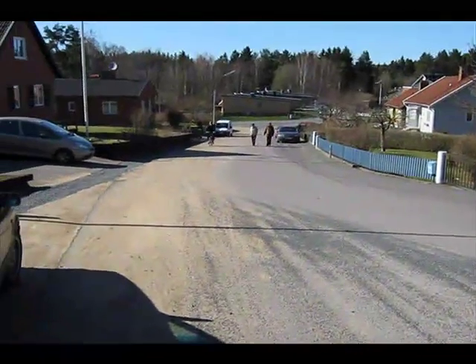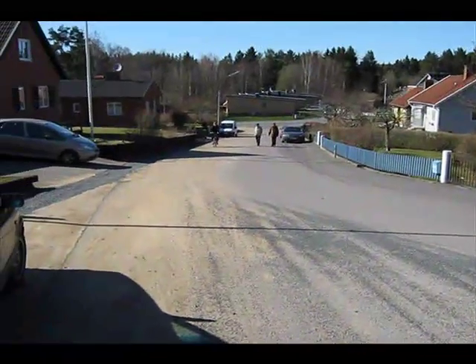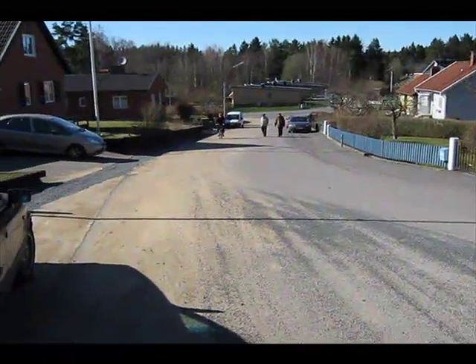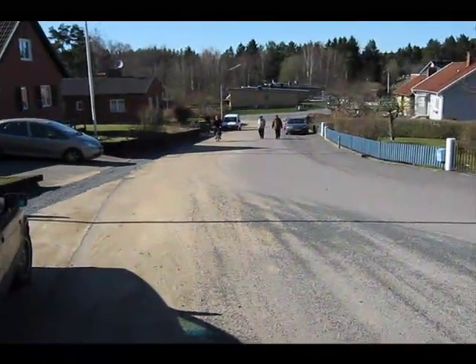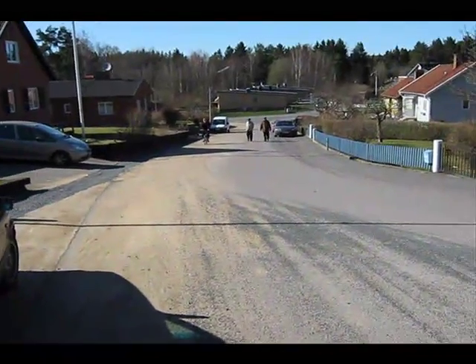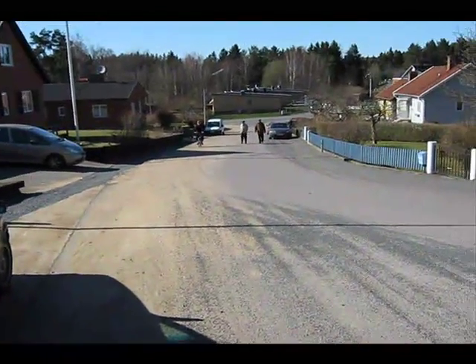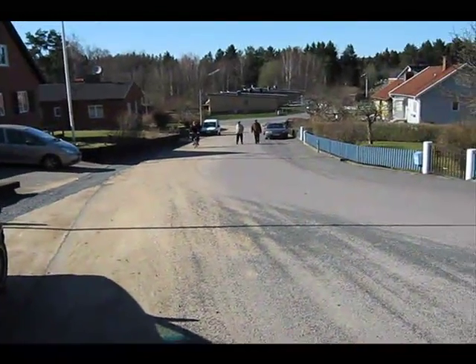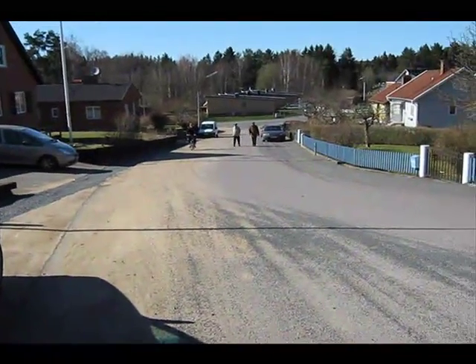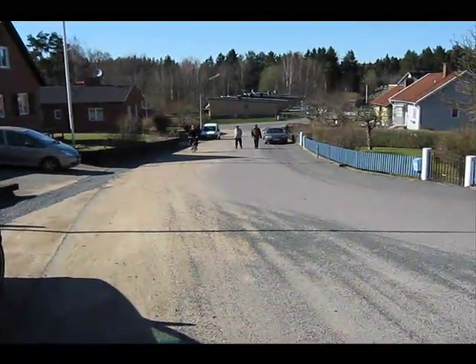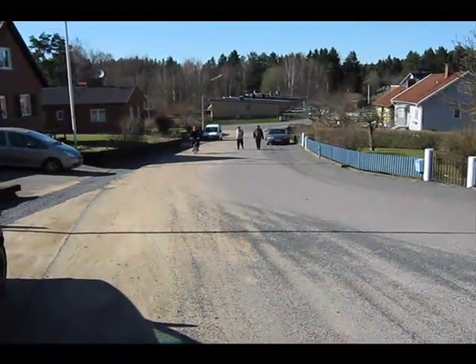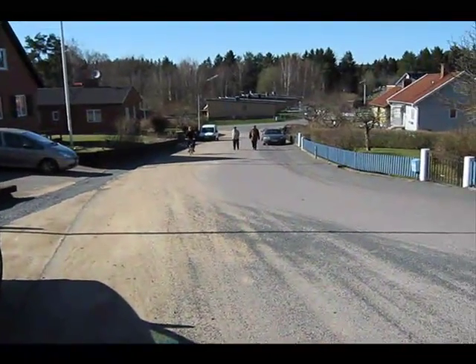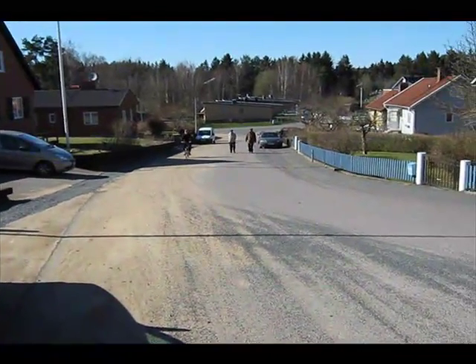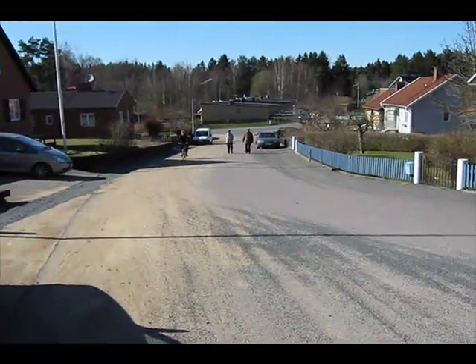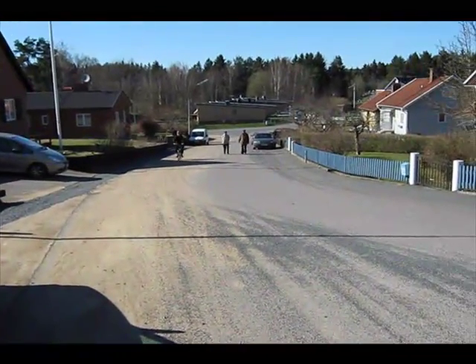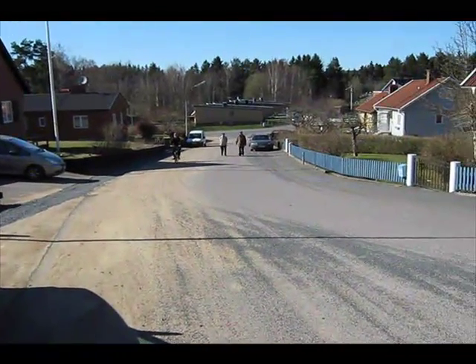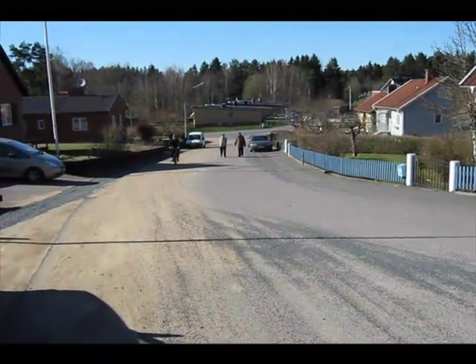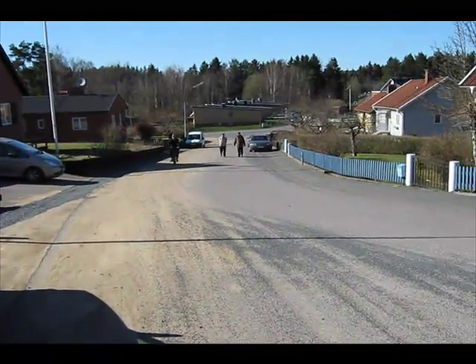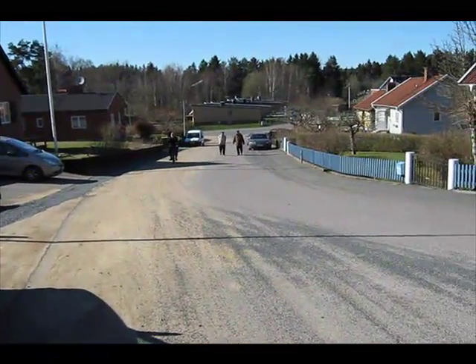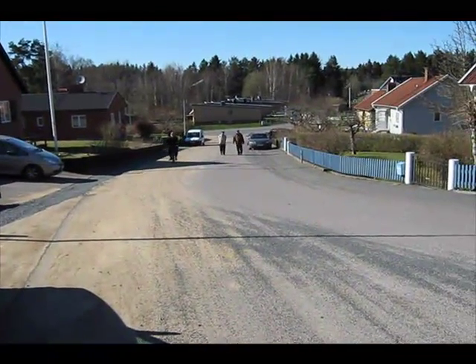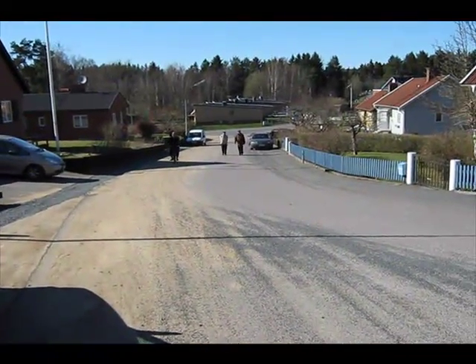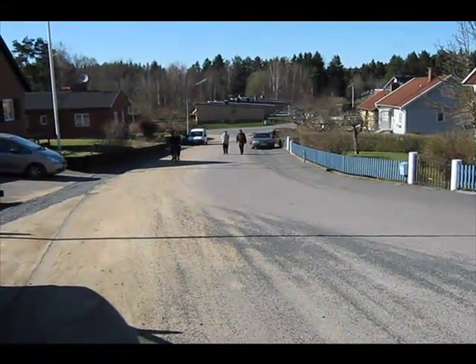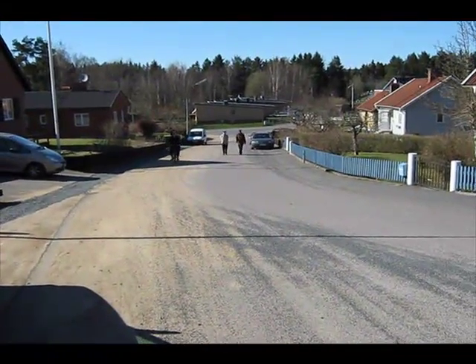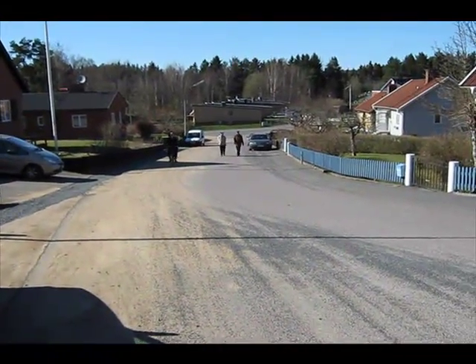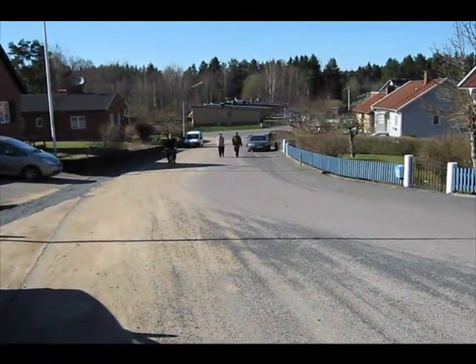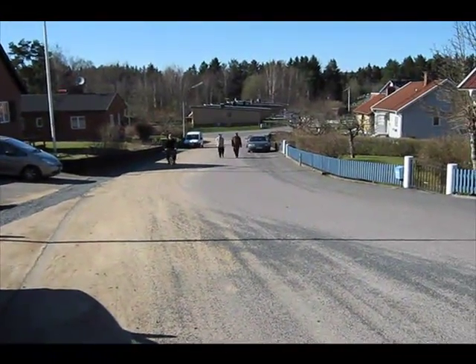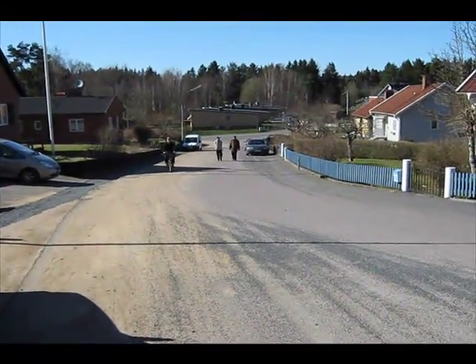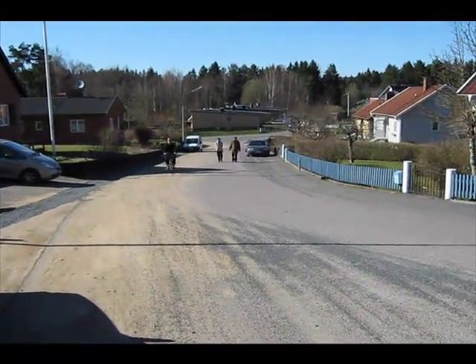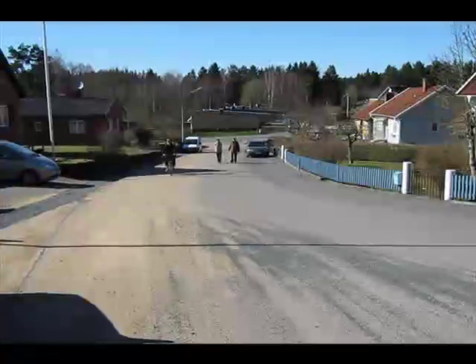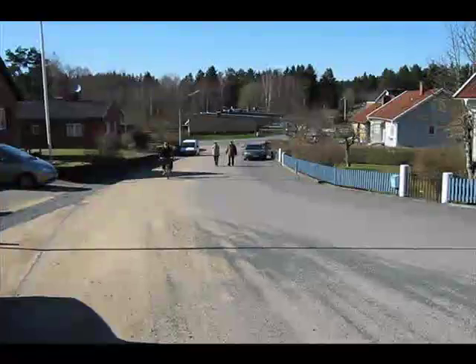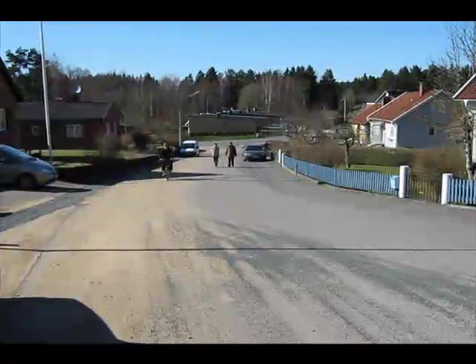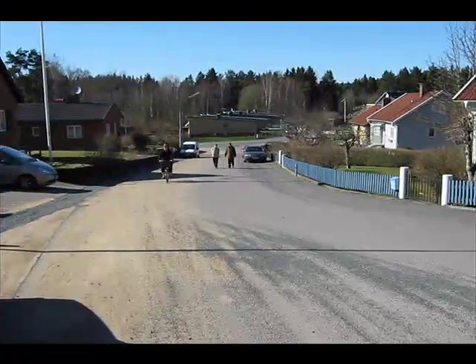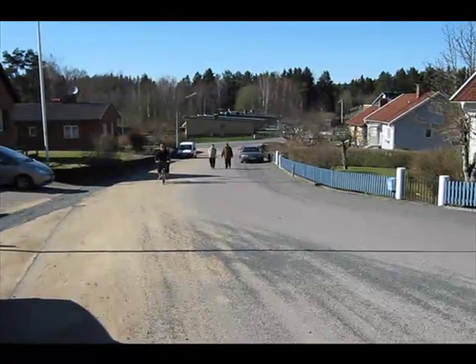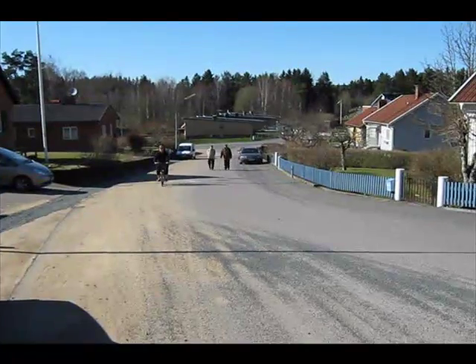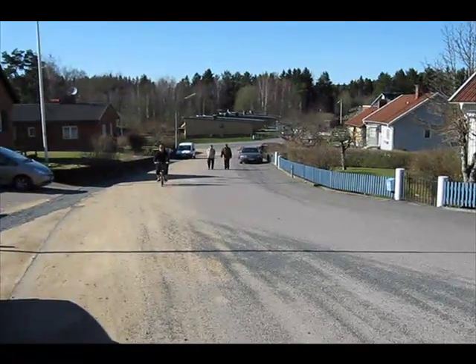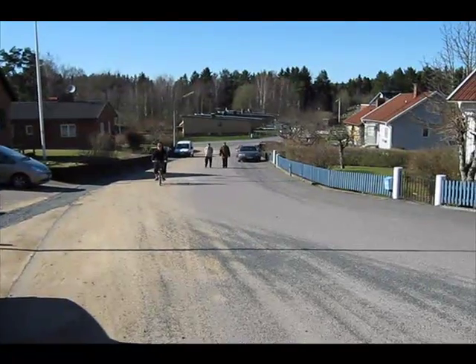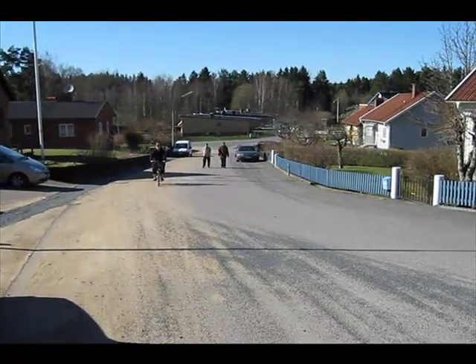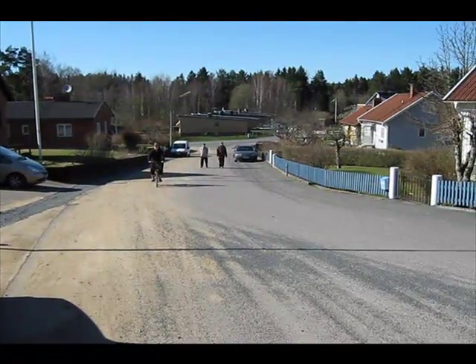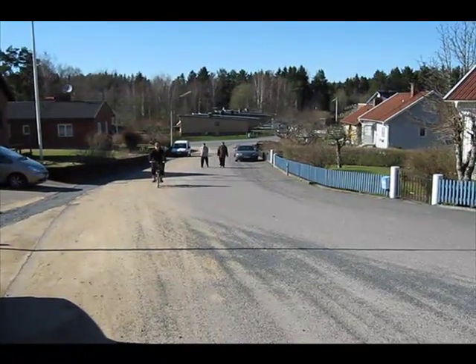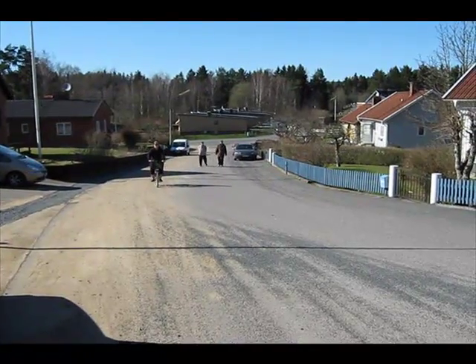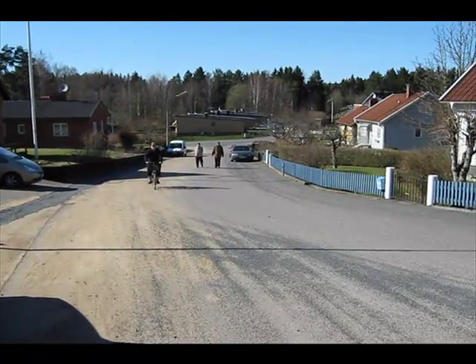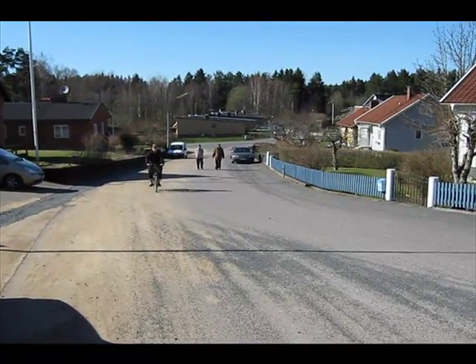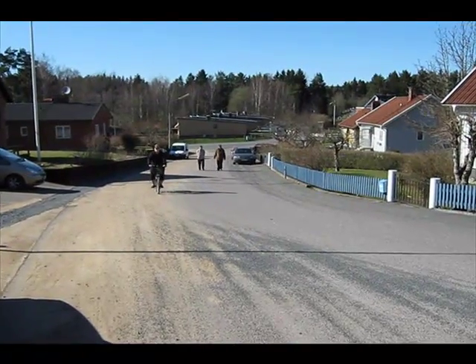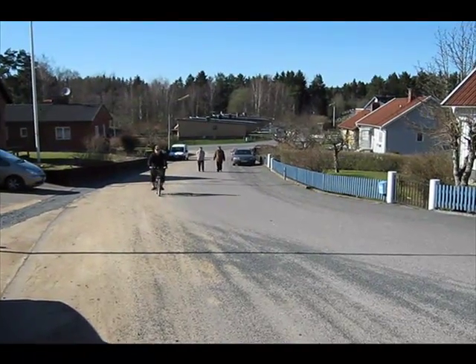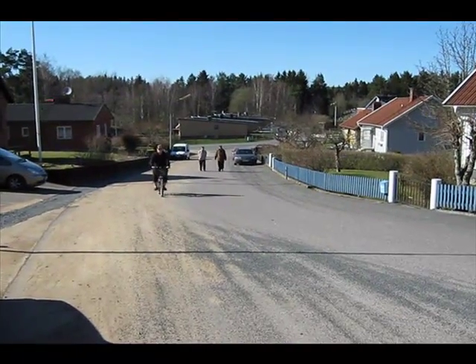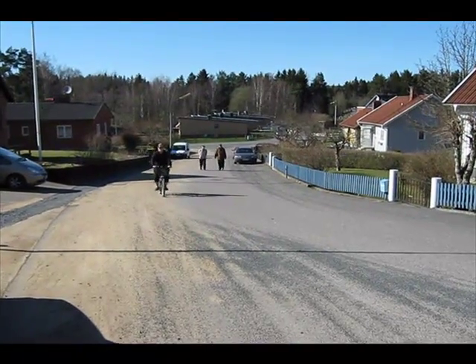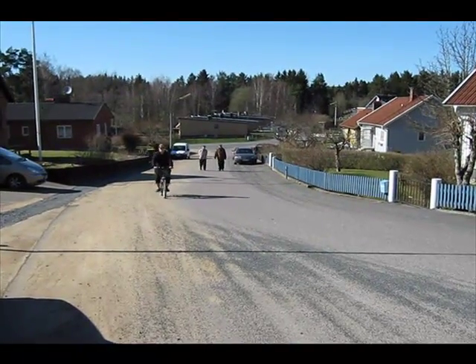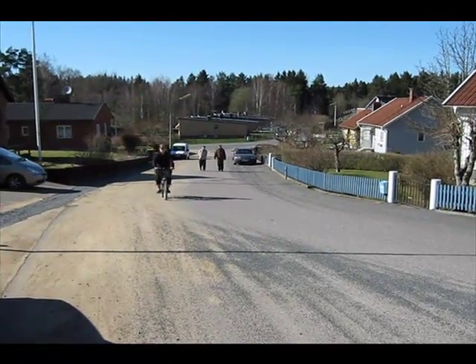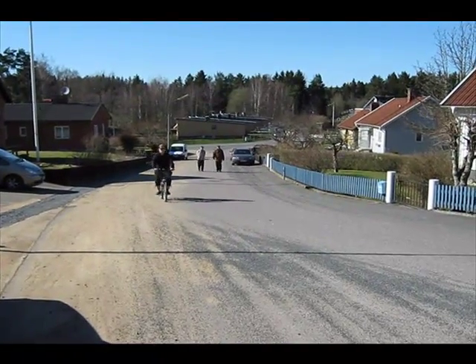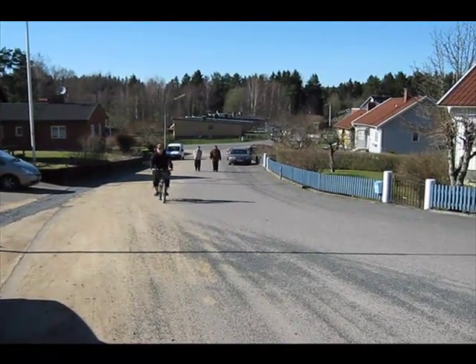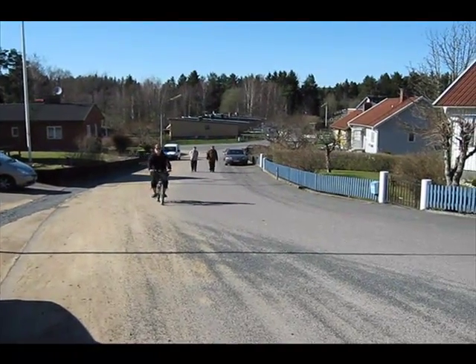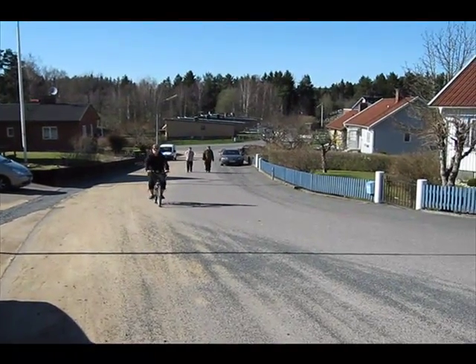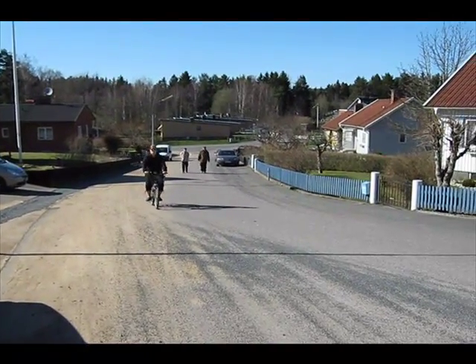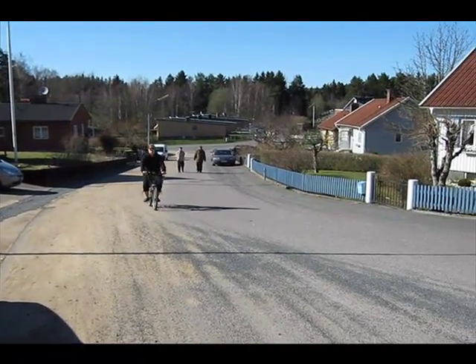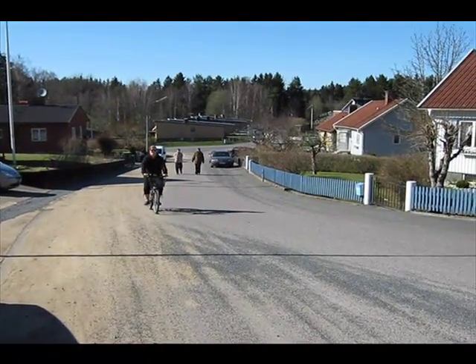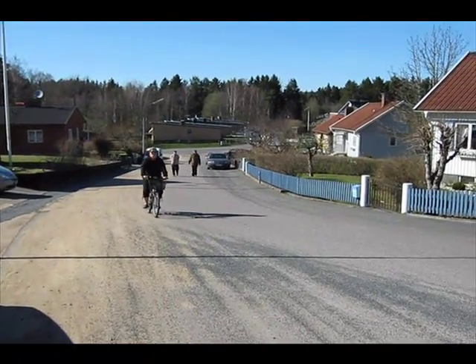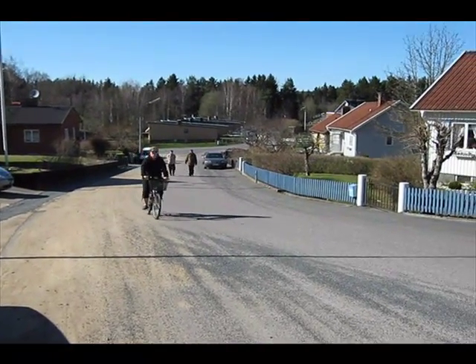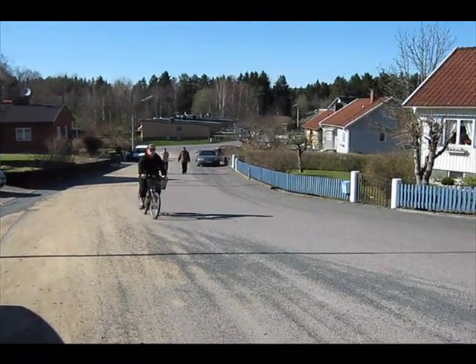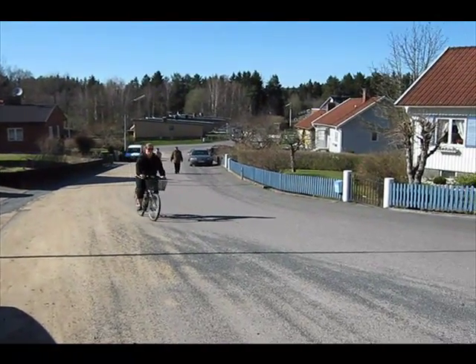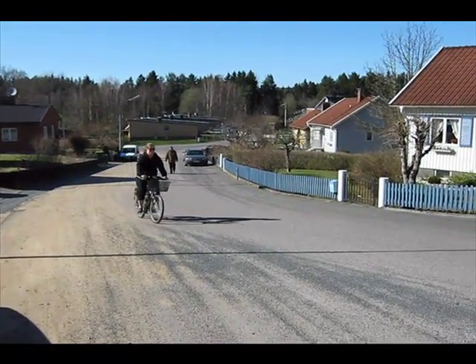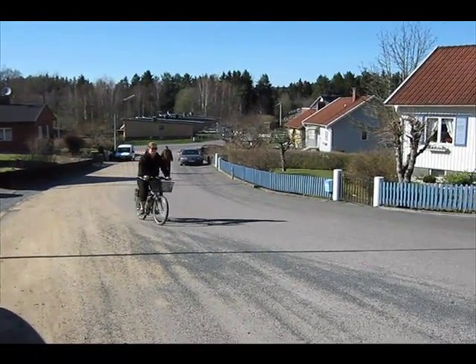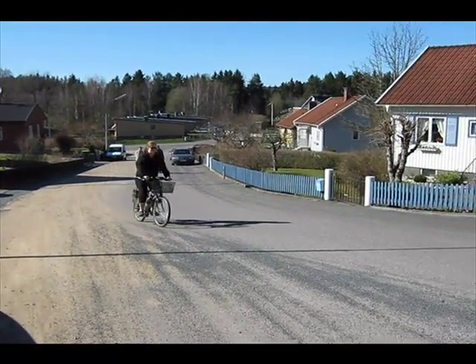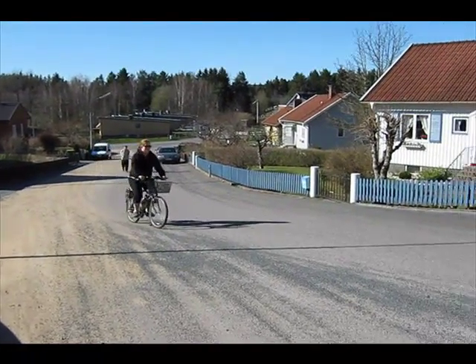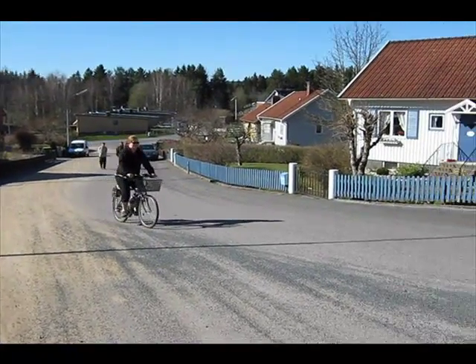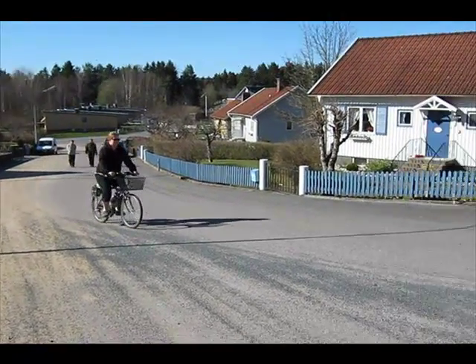Maximum speed is about 30 kilometers per hour. And here you can see the uphill ride.